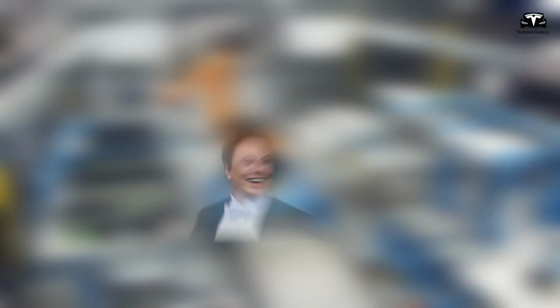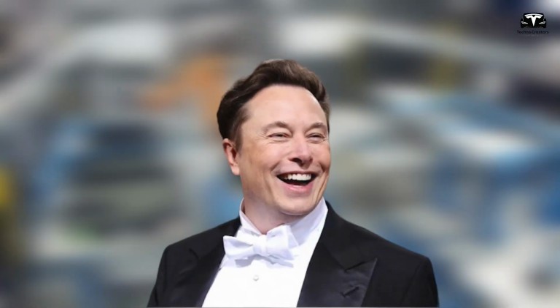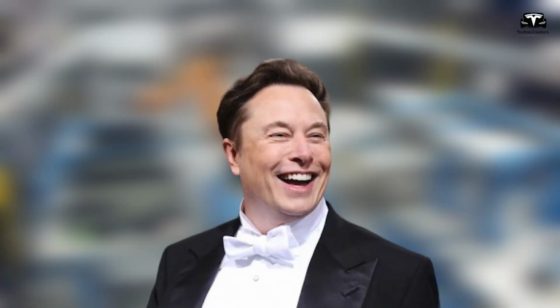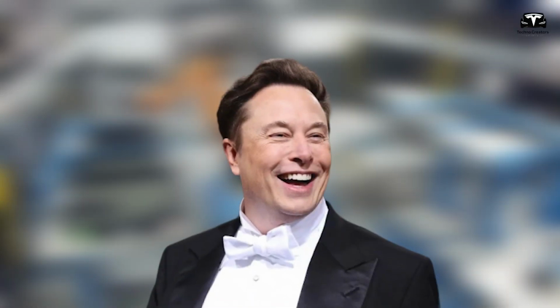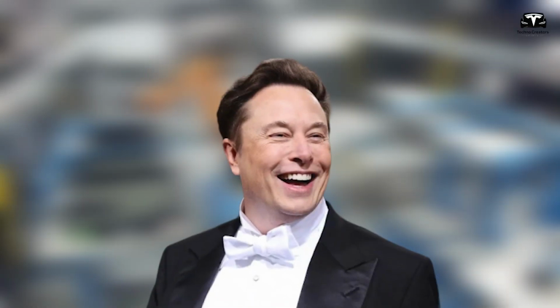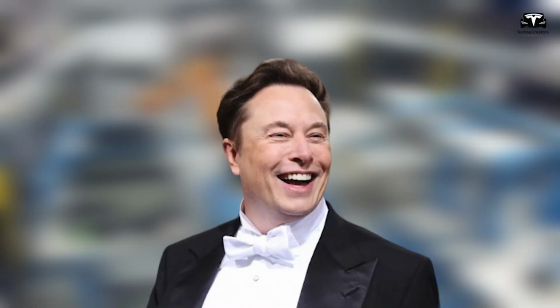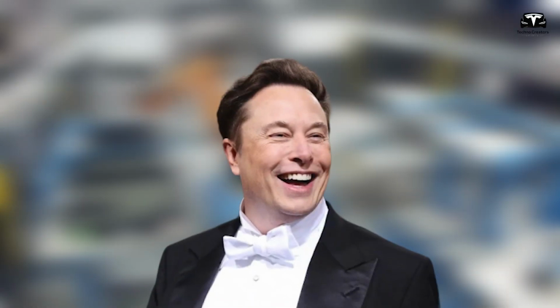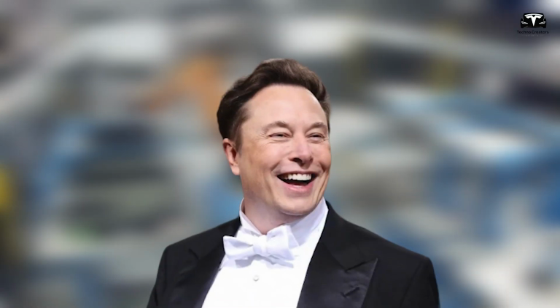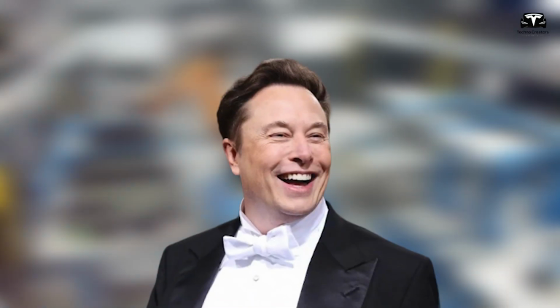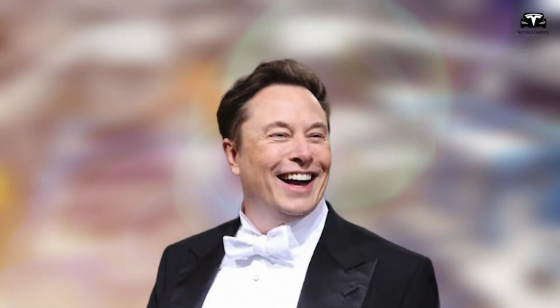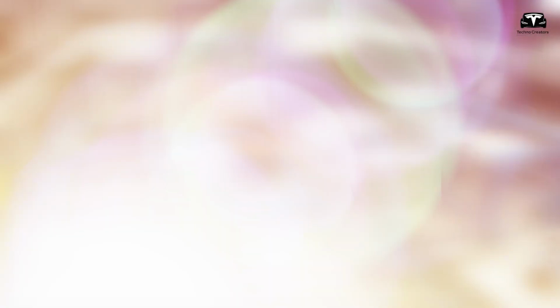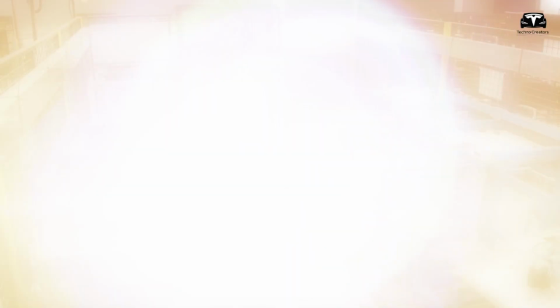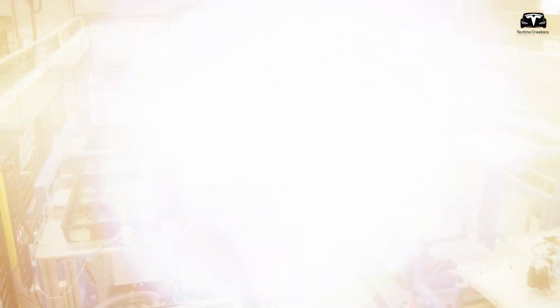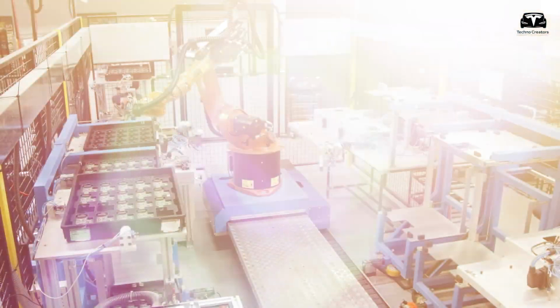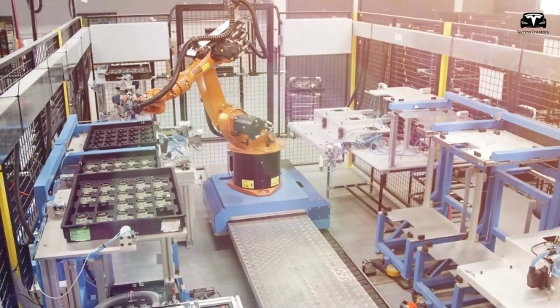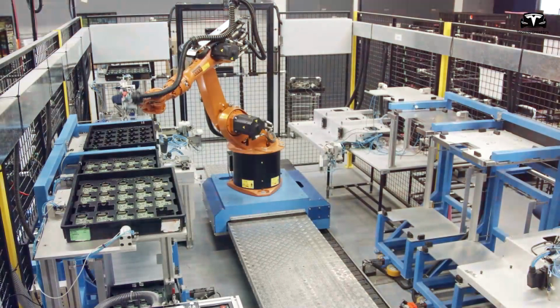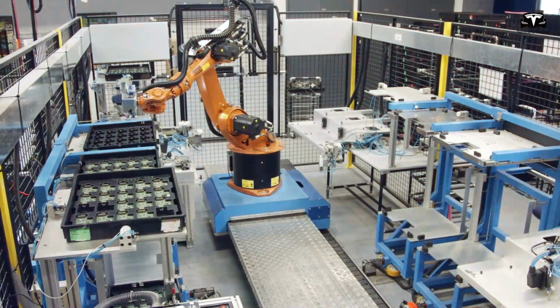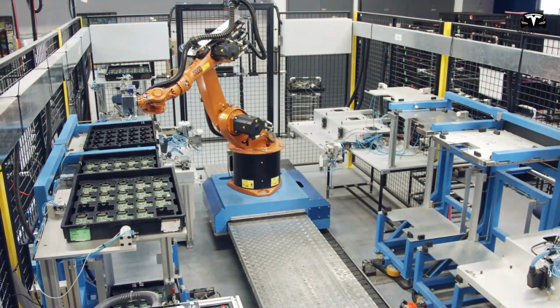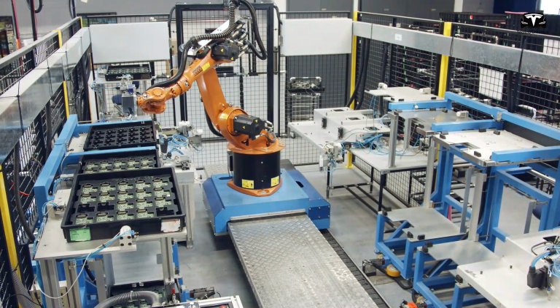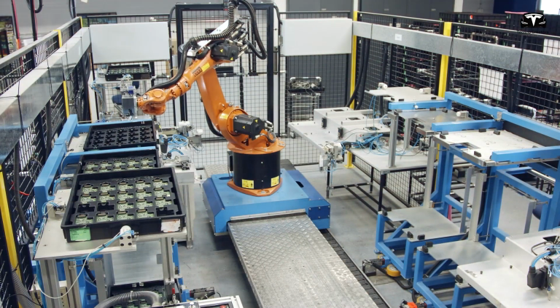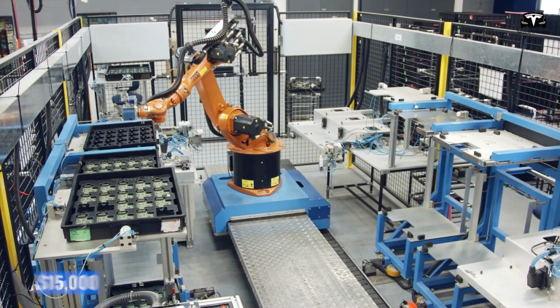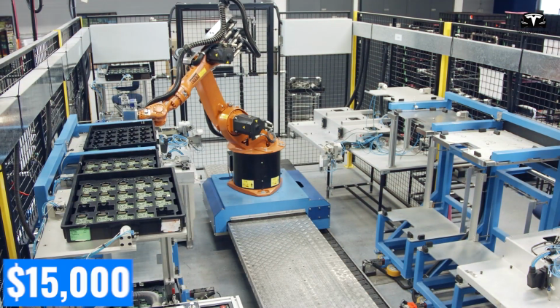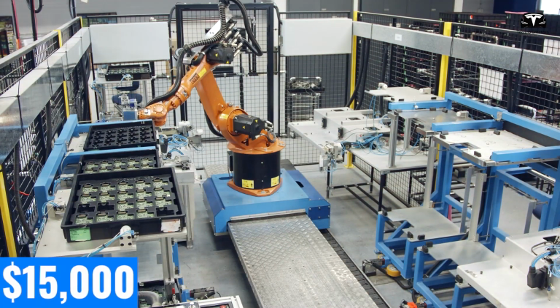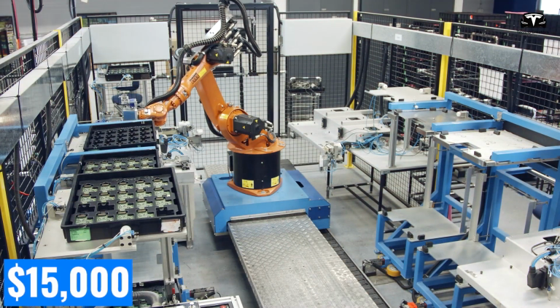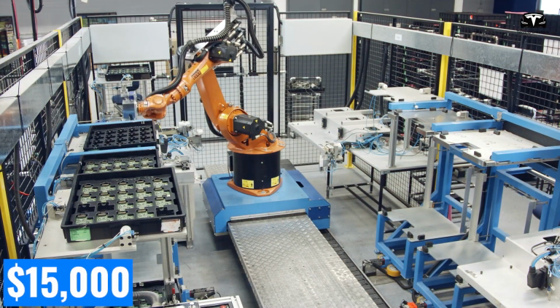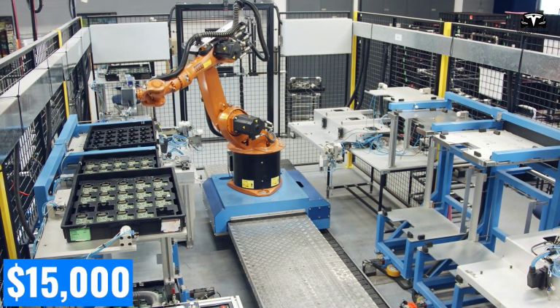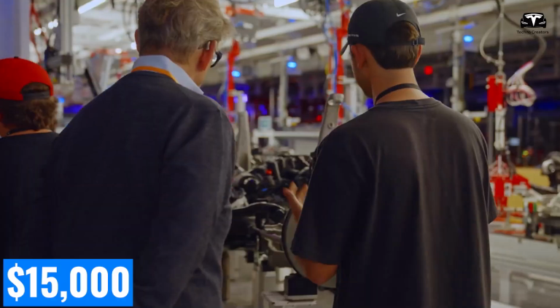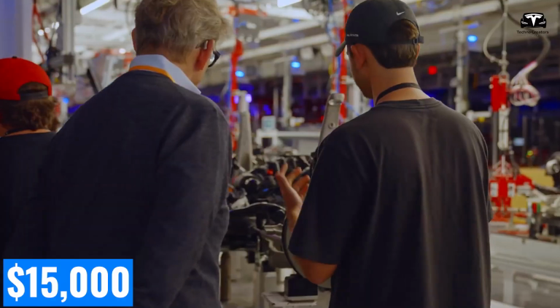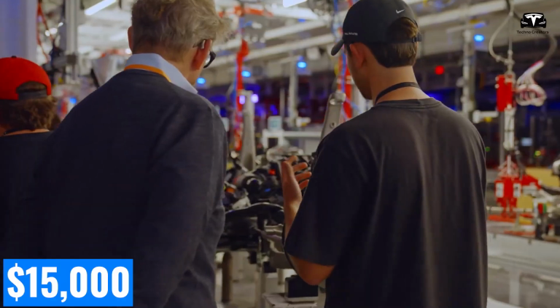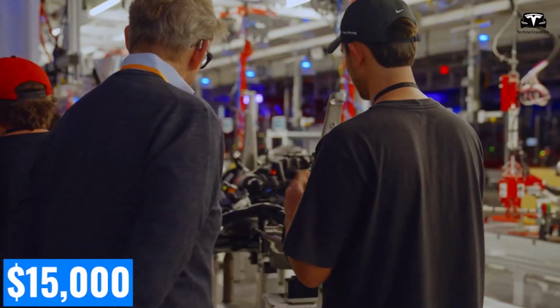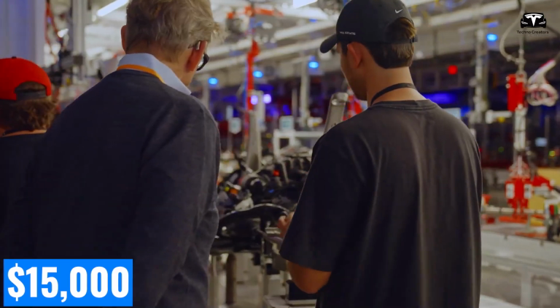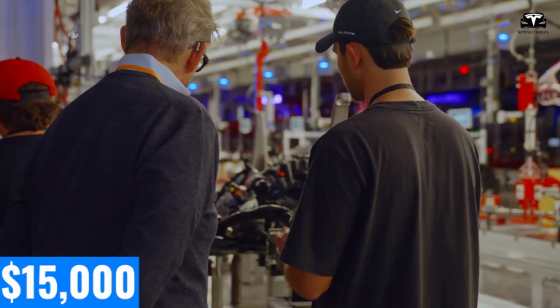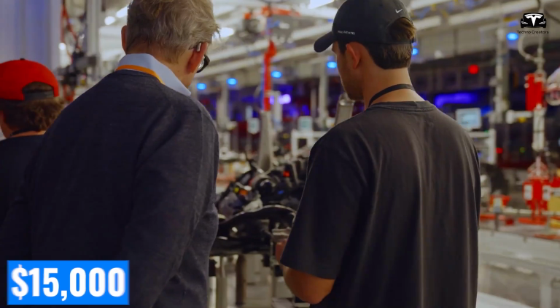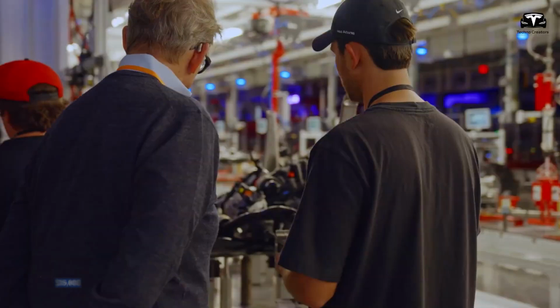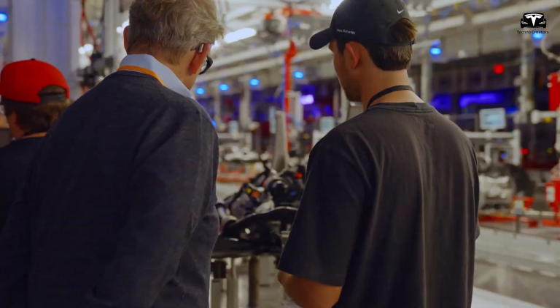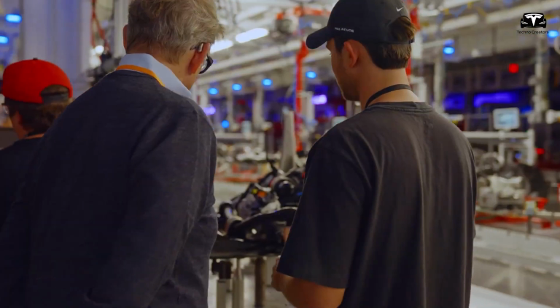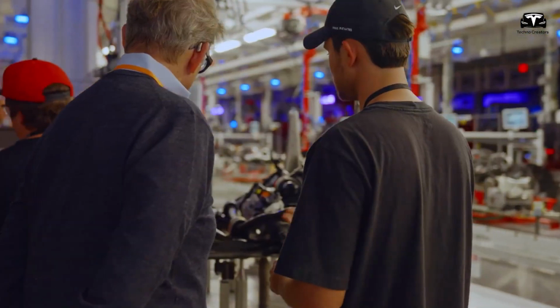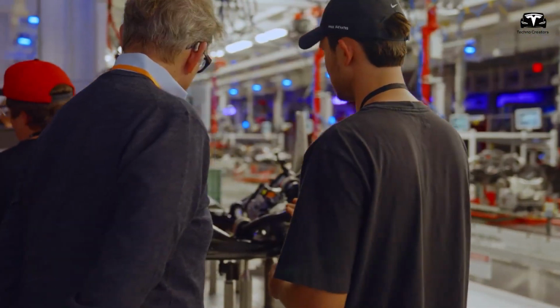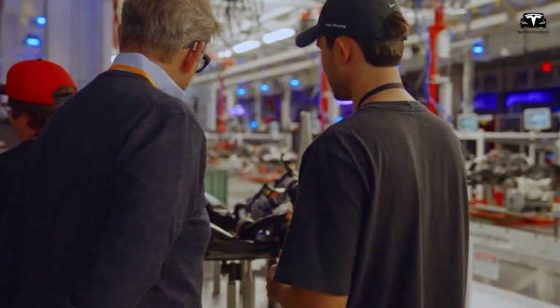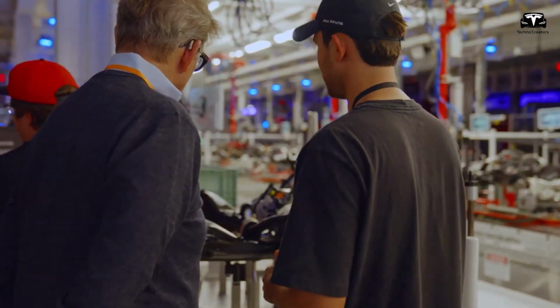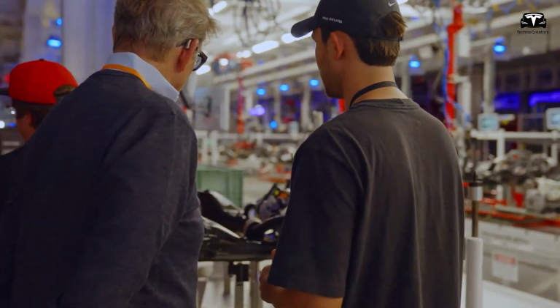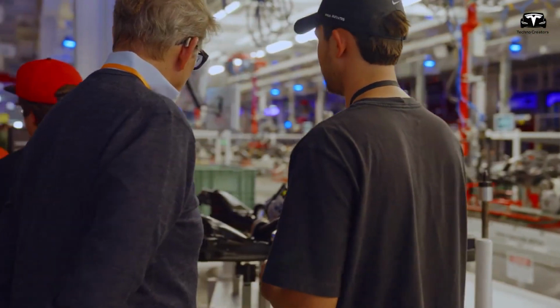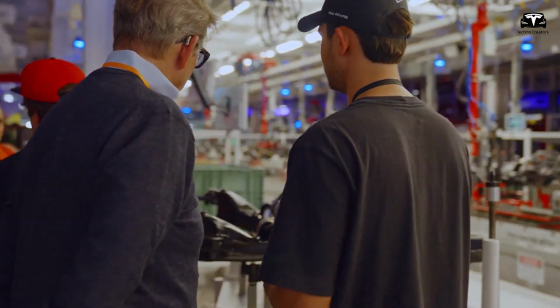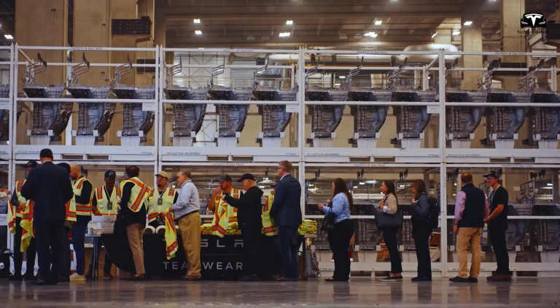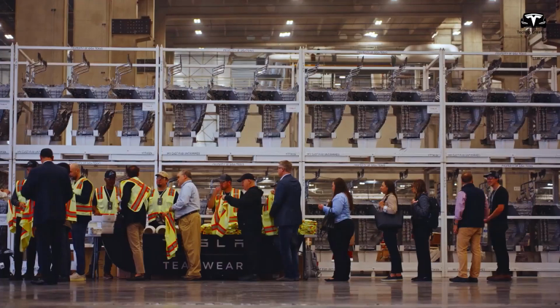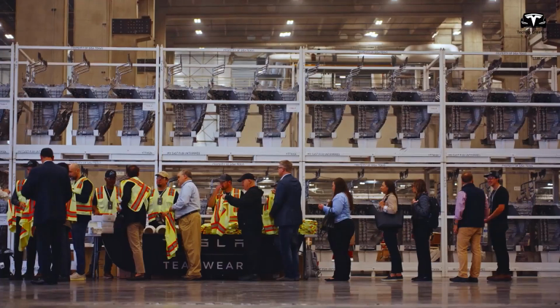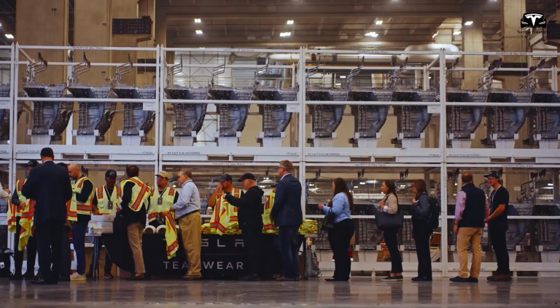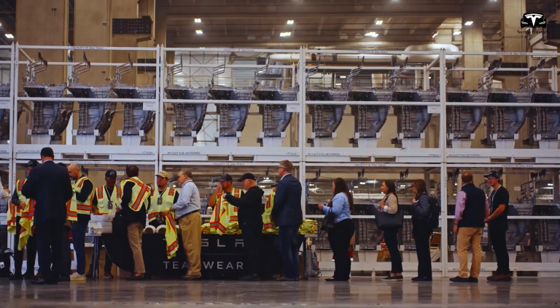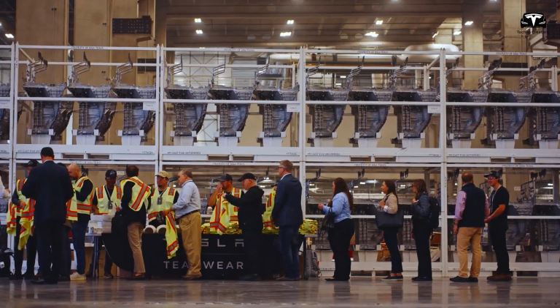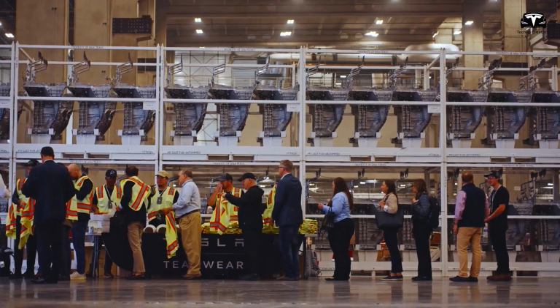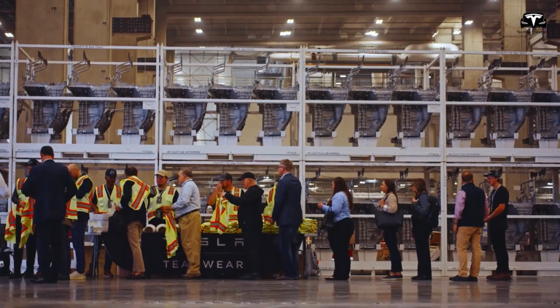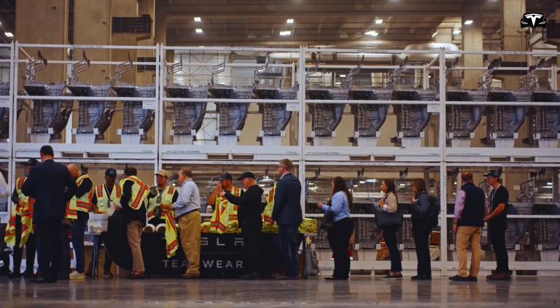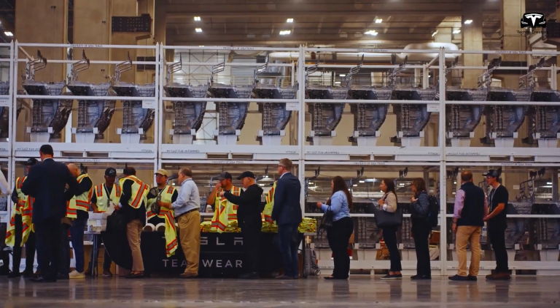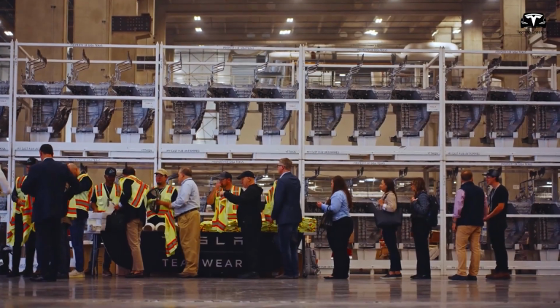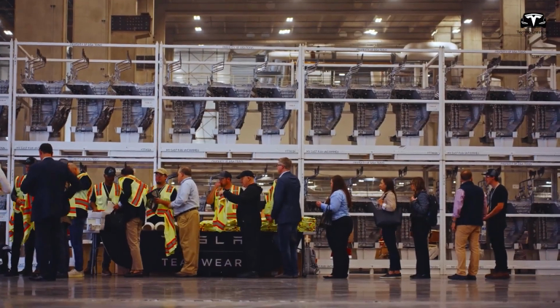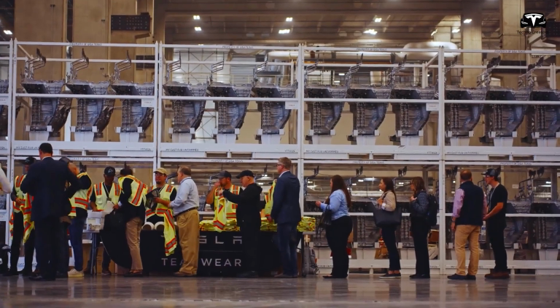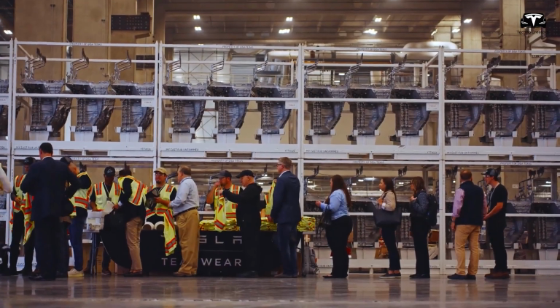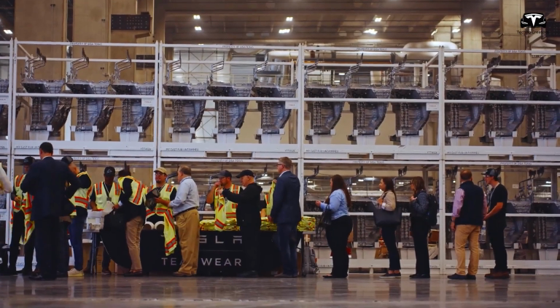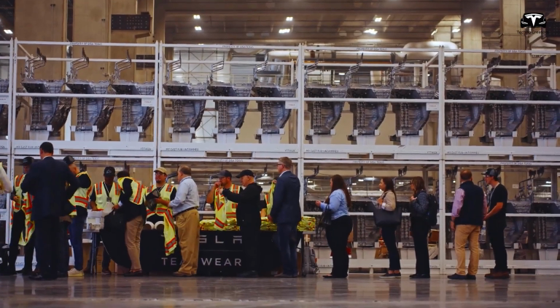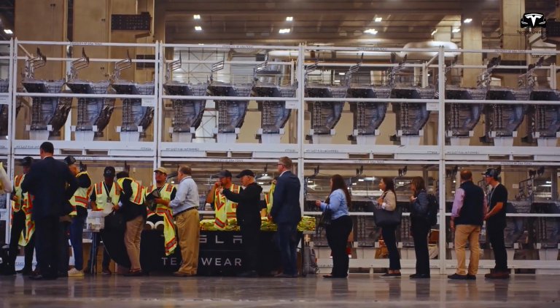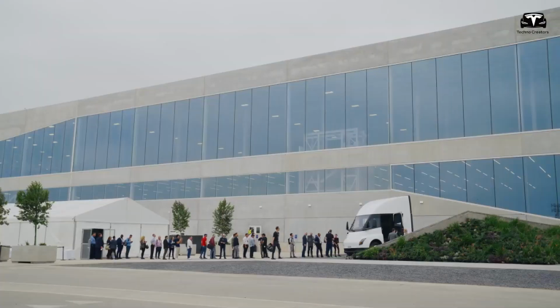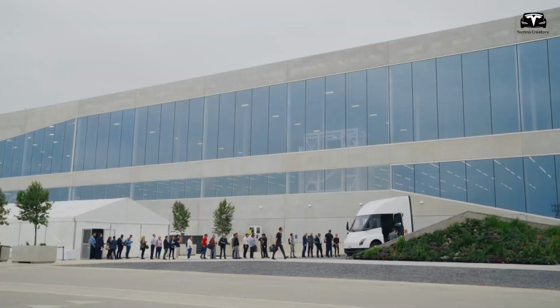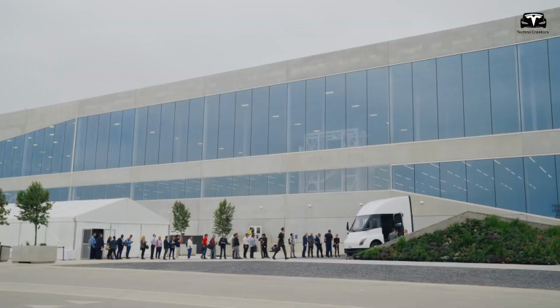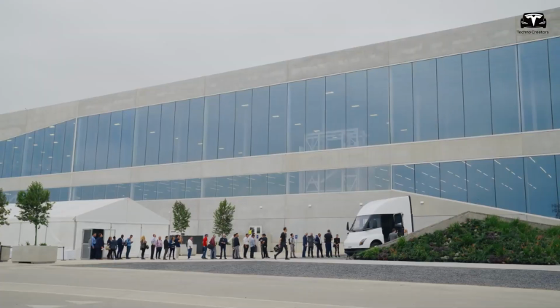This would help Optimus achieve a production cost of $10,000 and a retail price under $20,000. Even a $15,000 price point could still be profitable for Tesla at mass production scale.